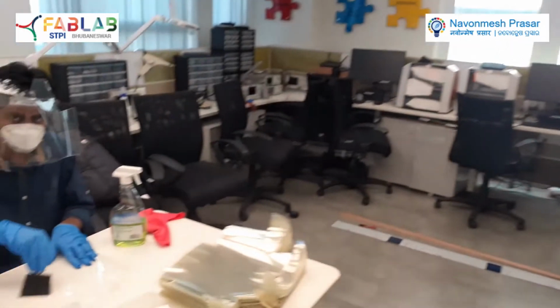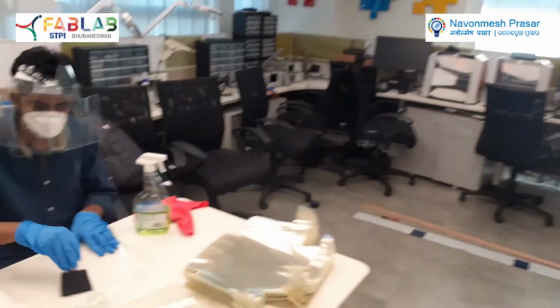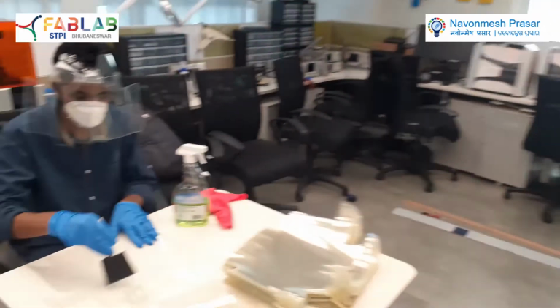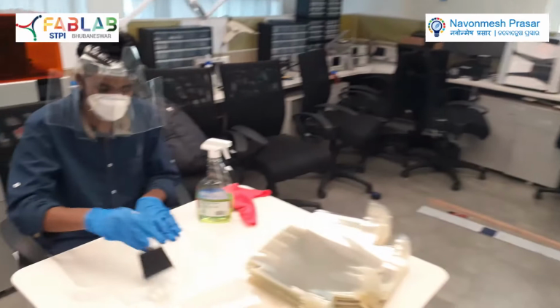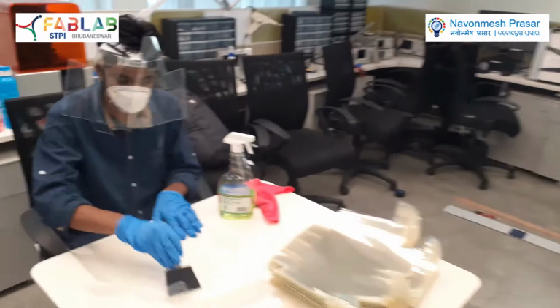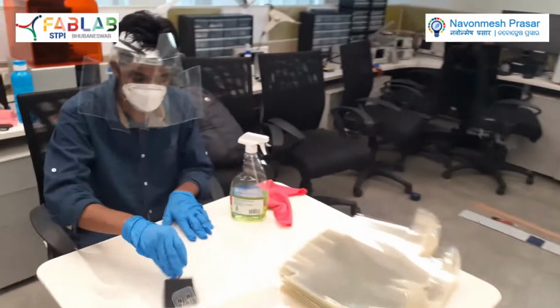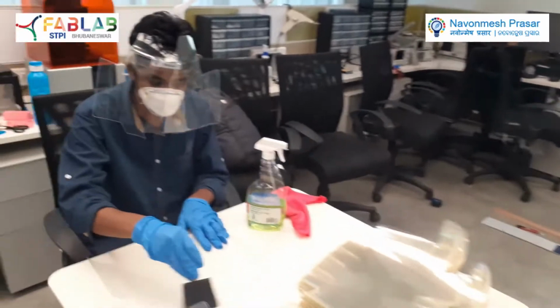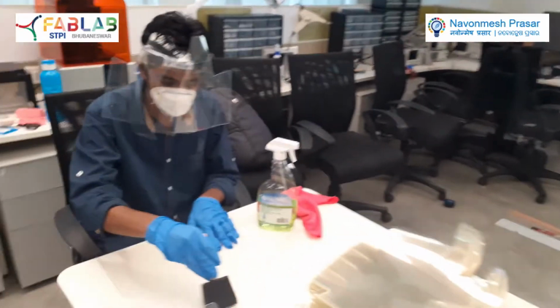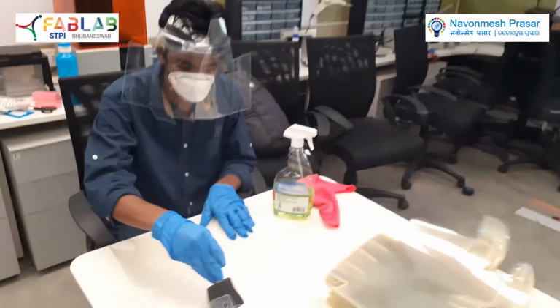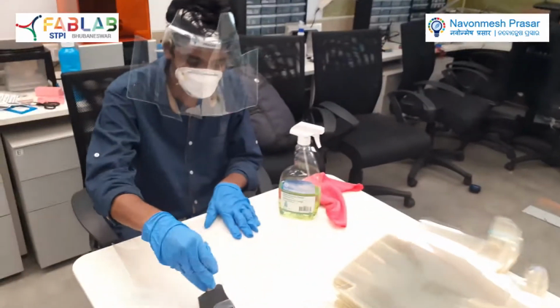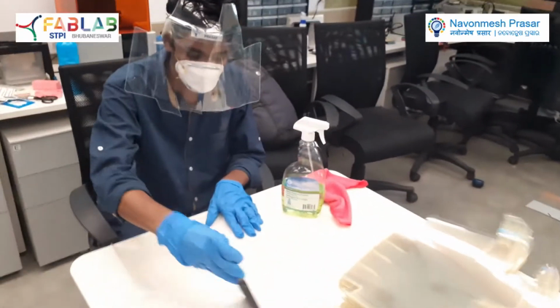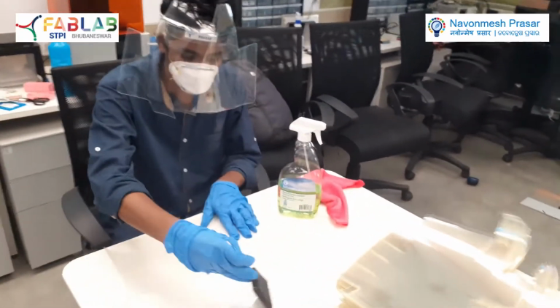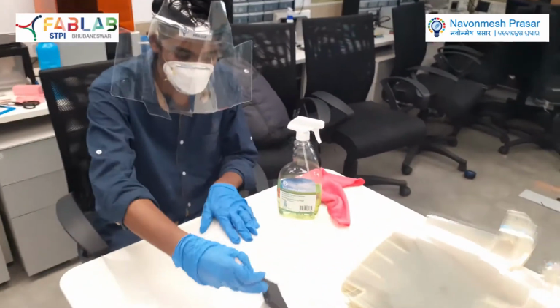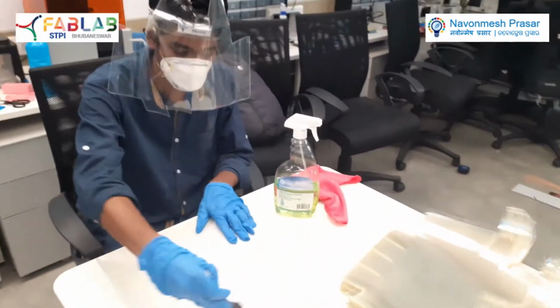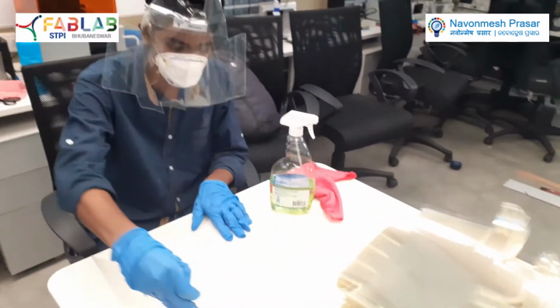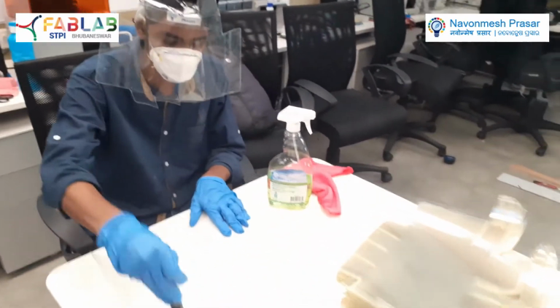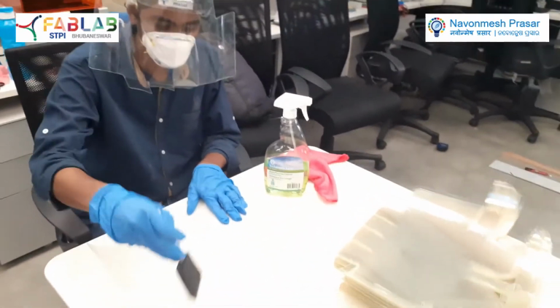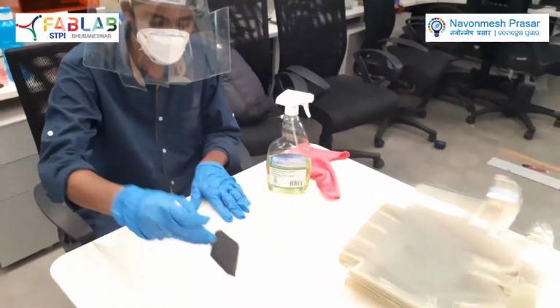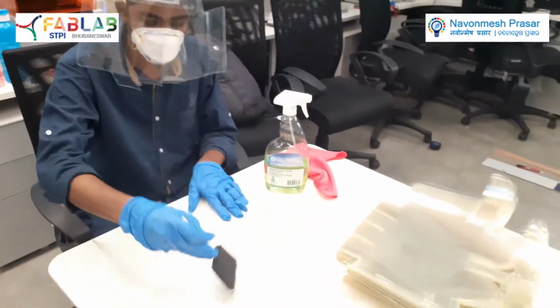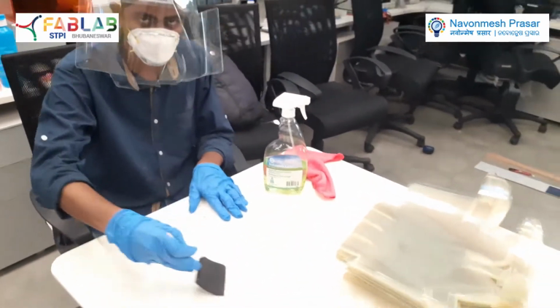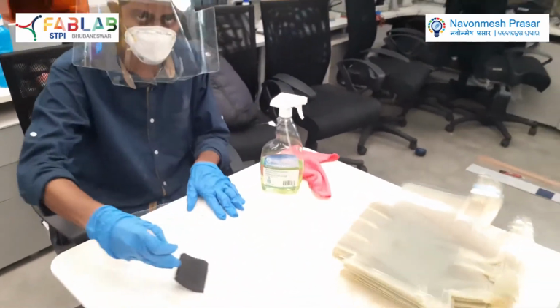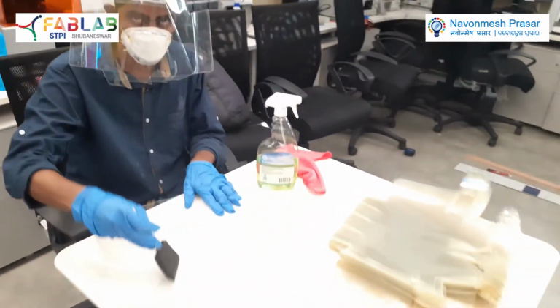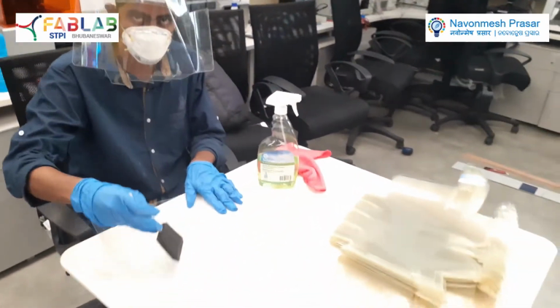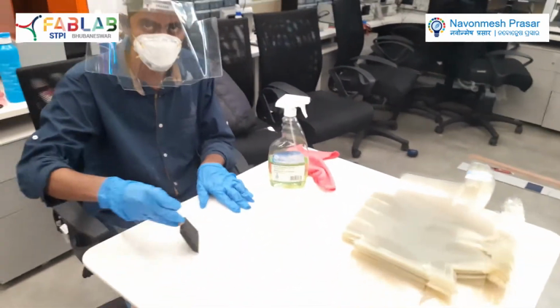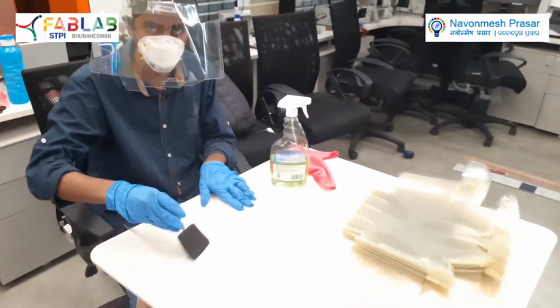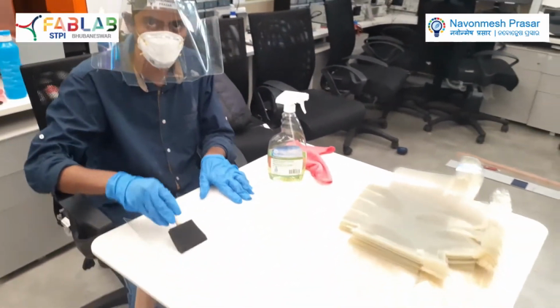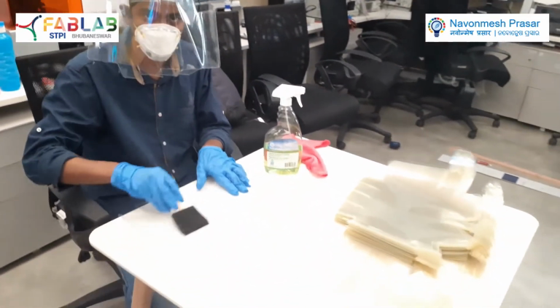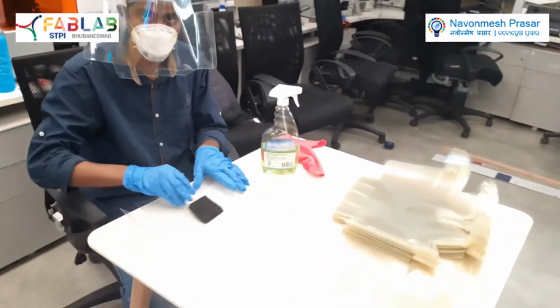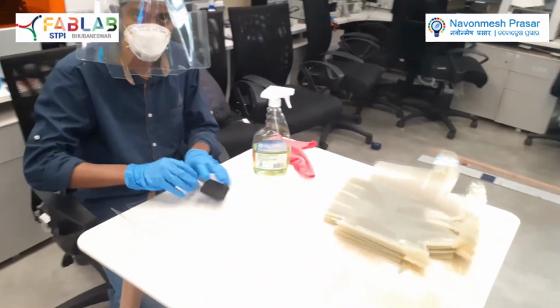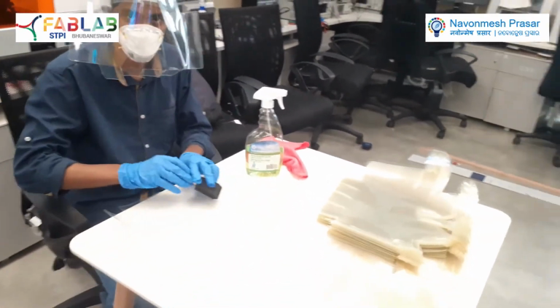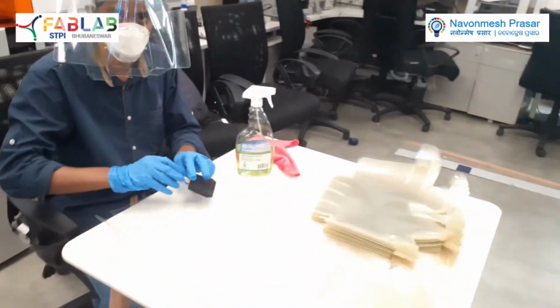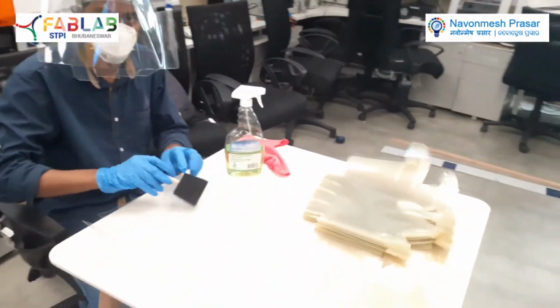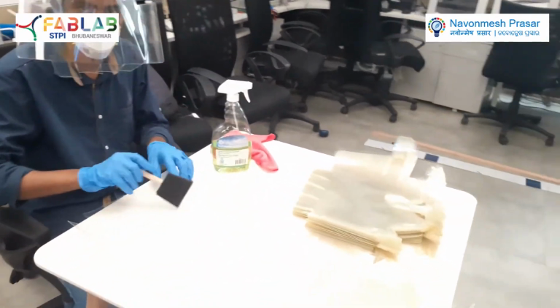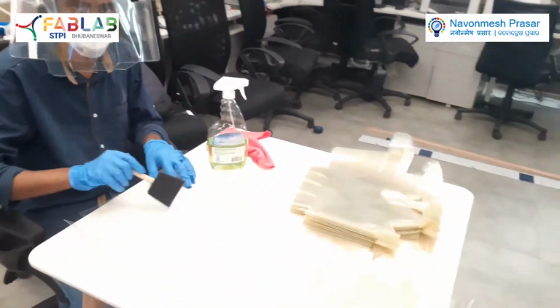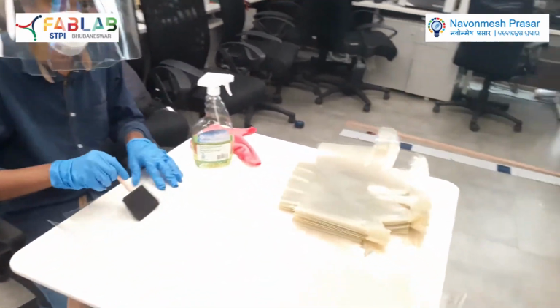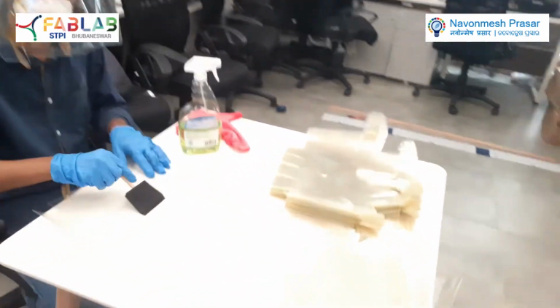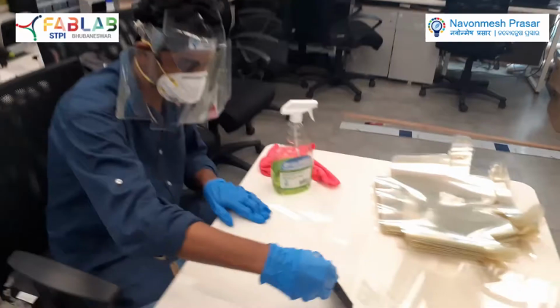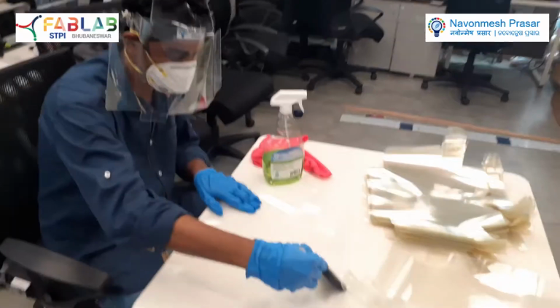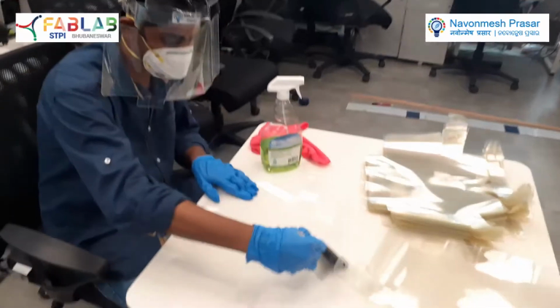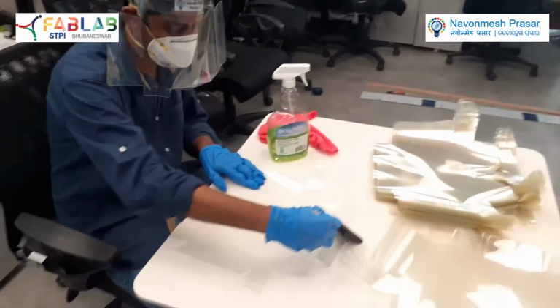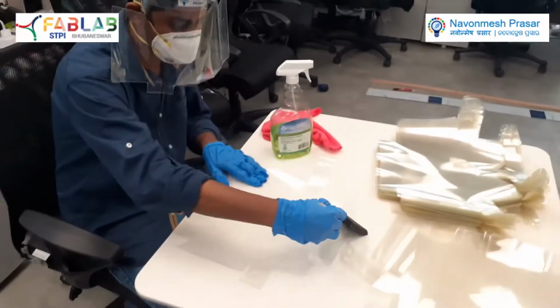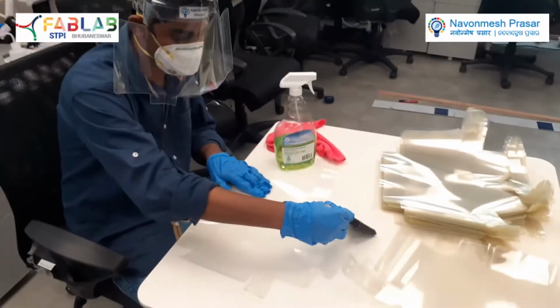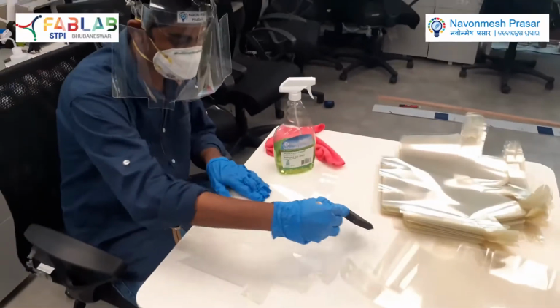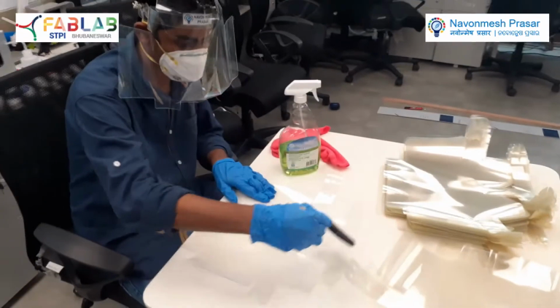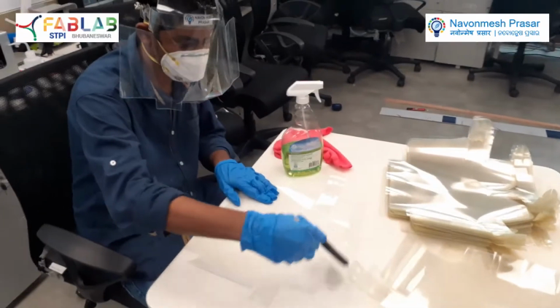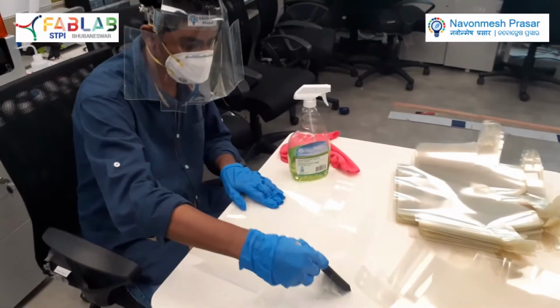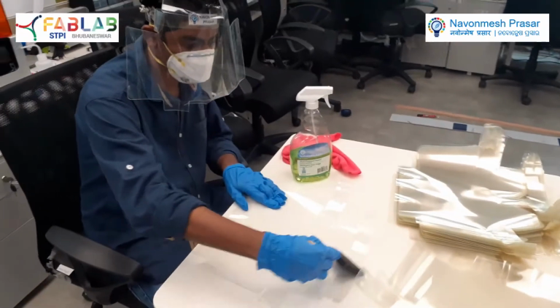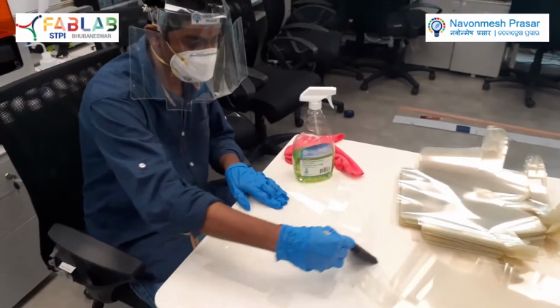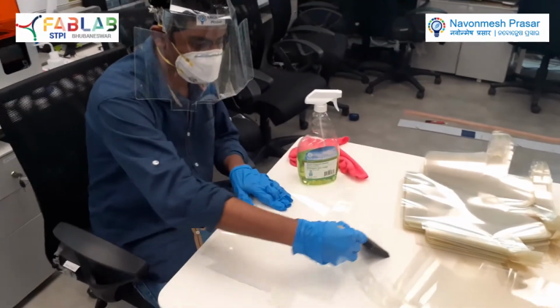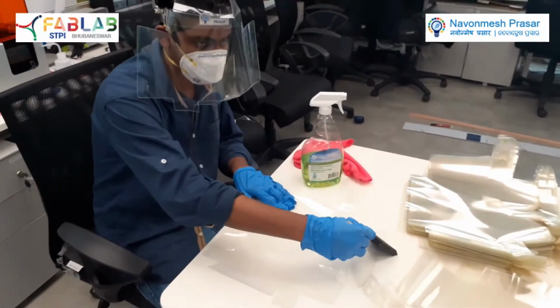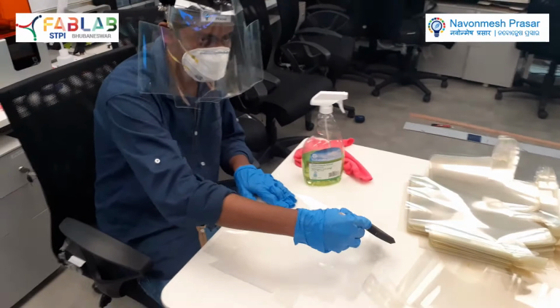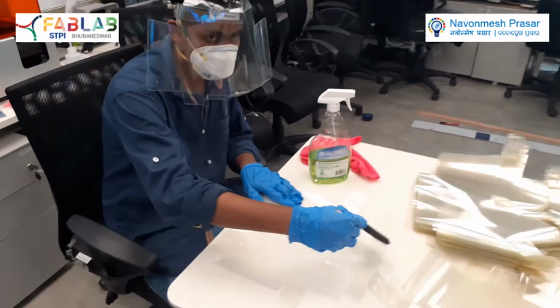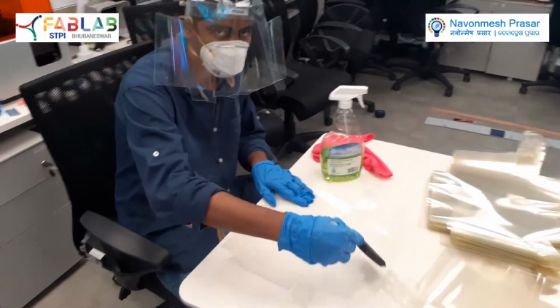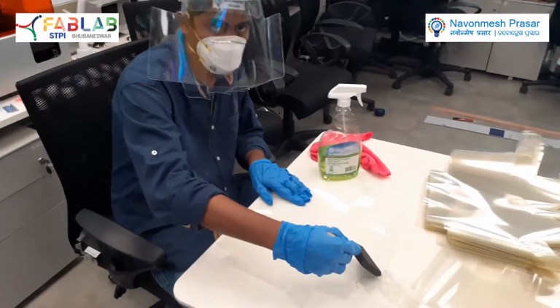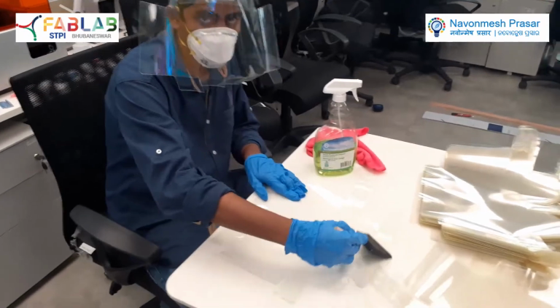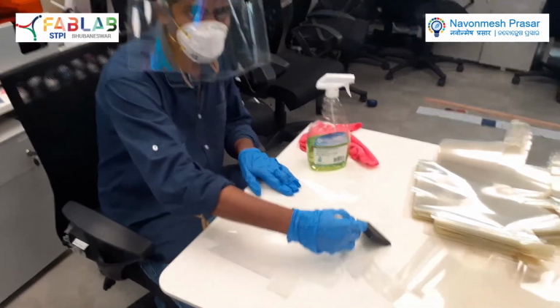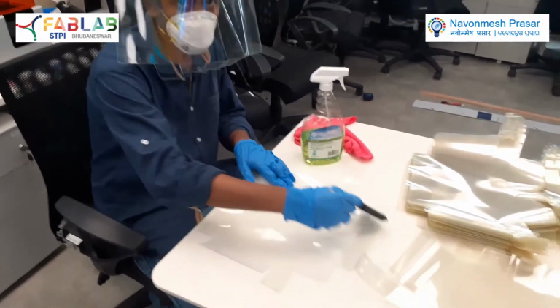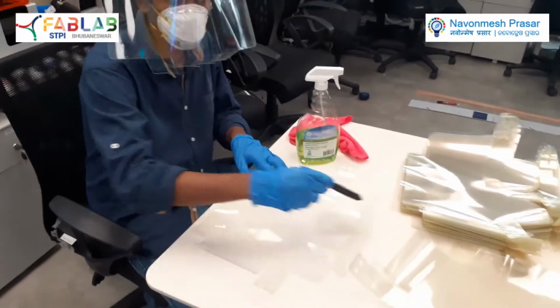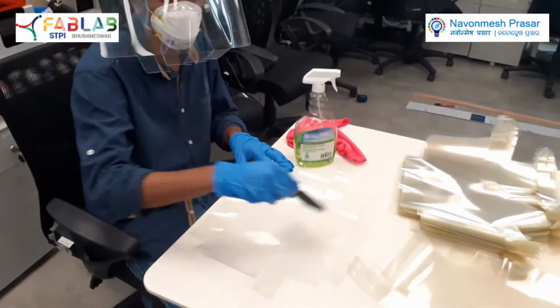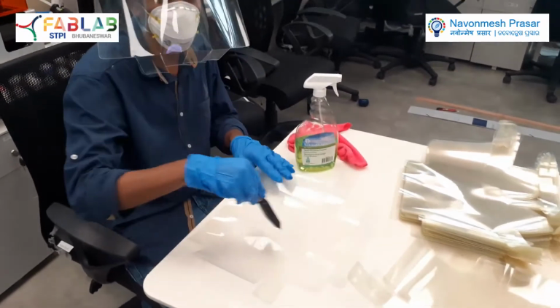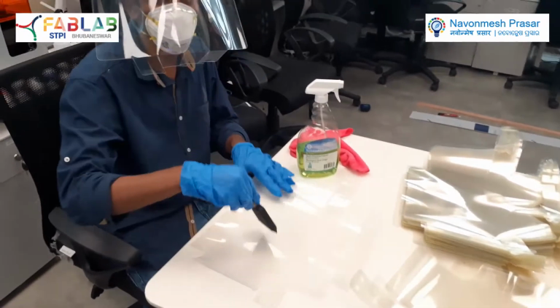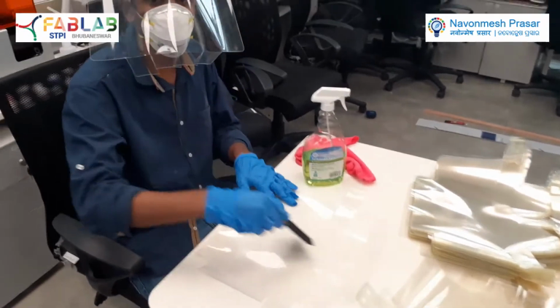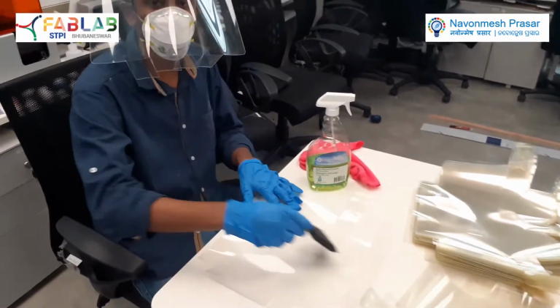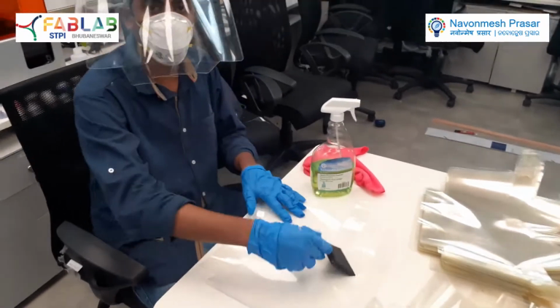Here we are sanitizing the face shields. How many face shields have been done till now? 150 now.